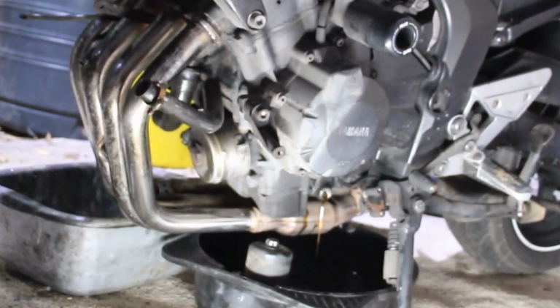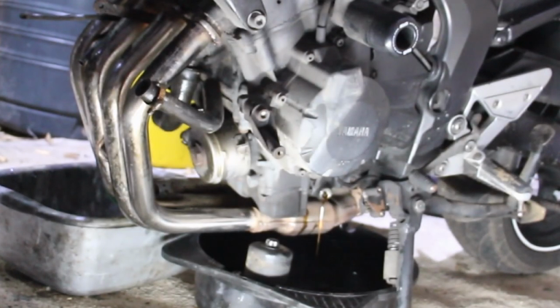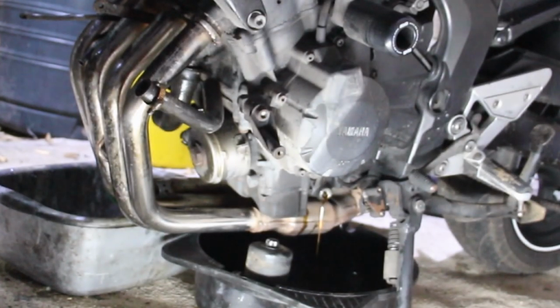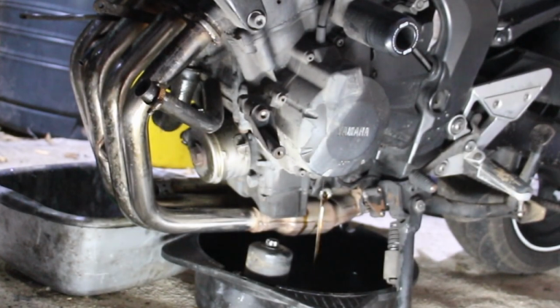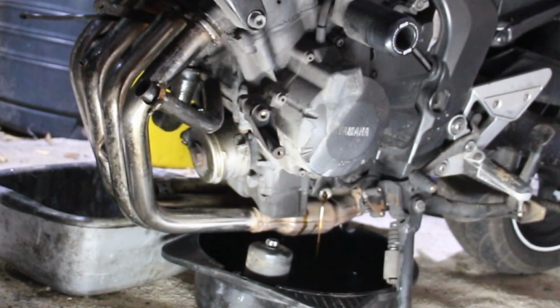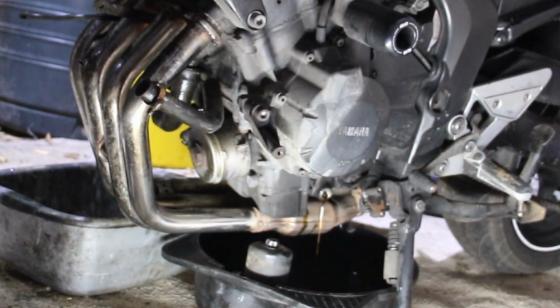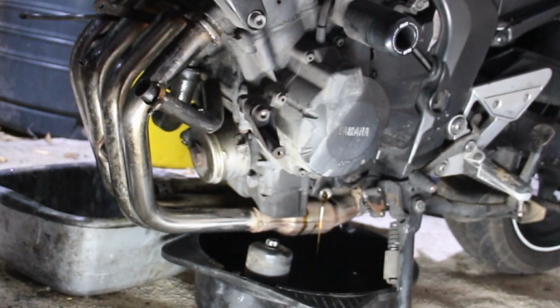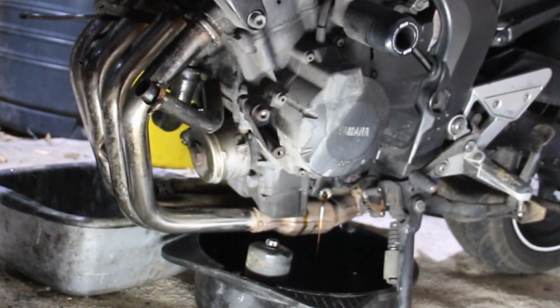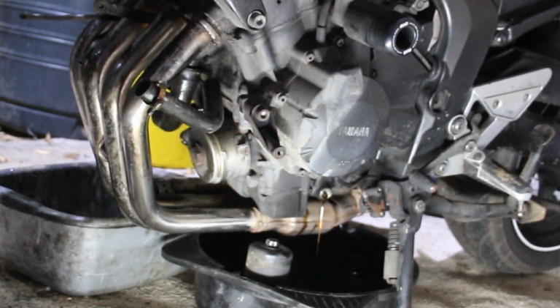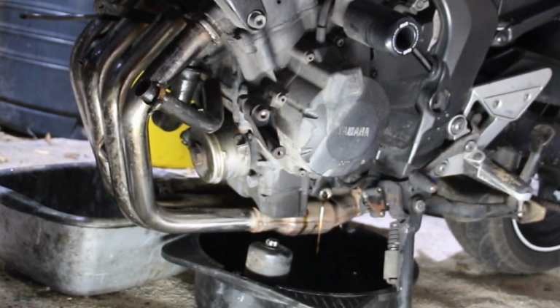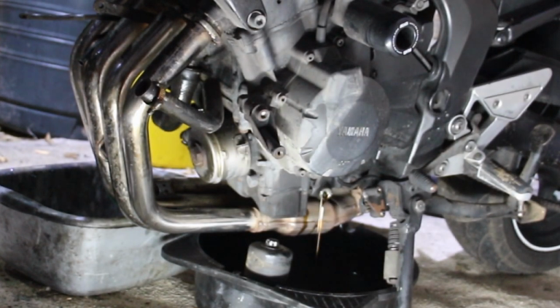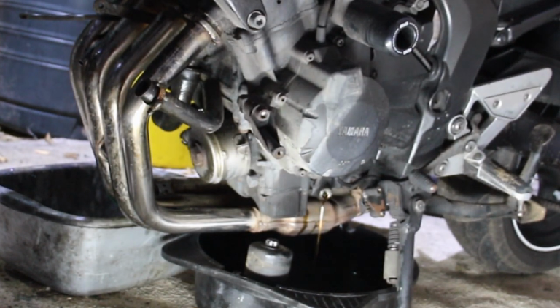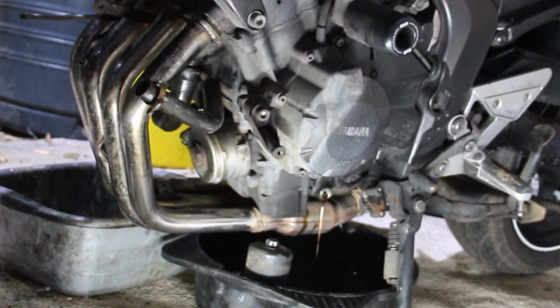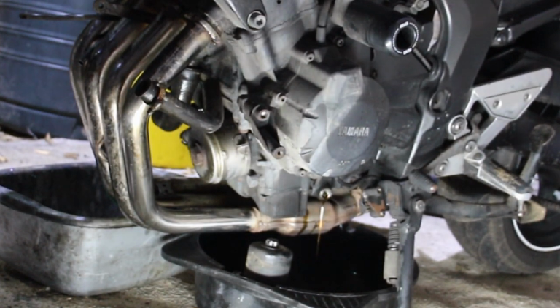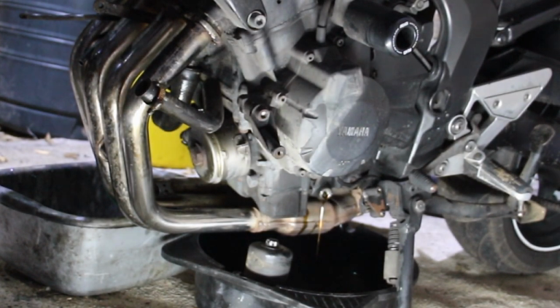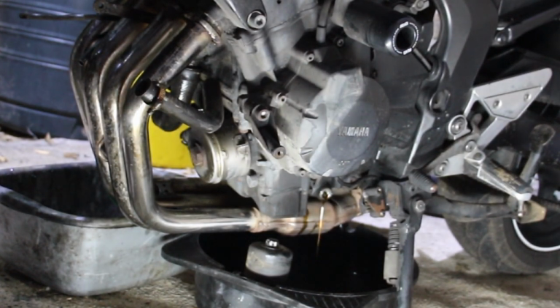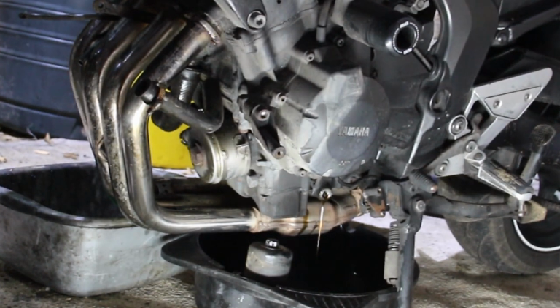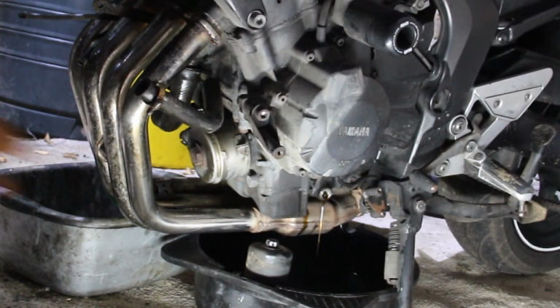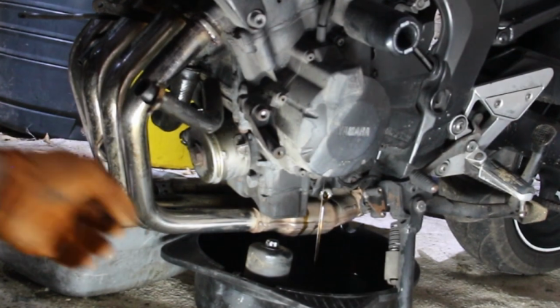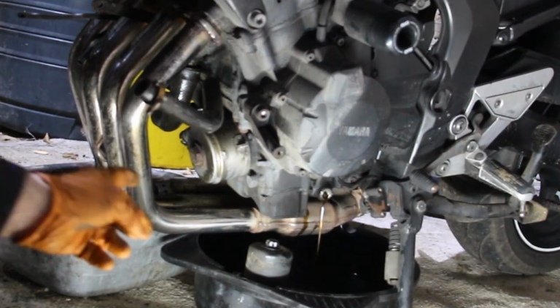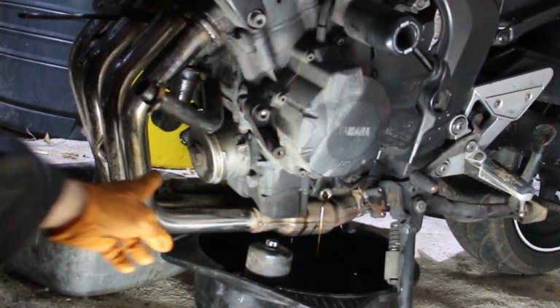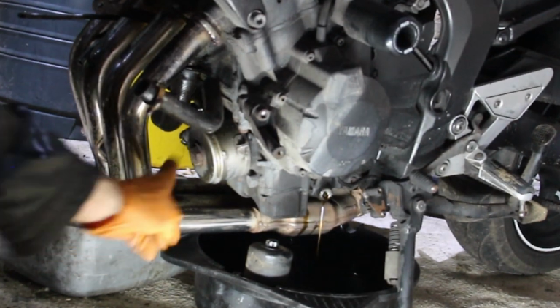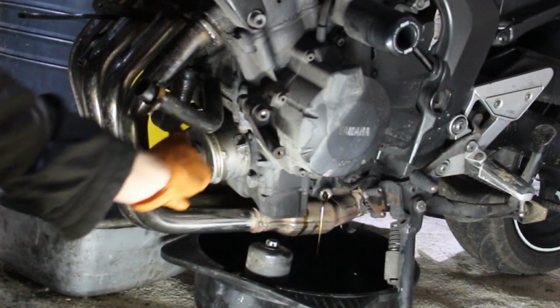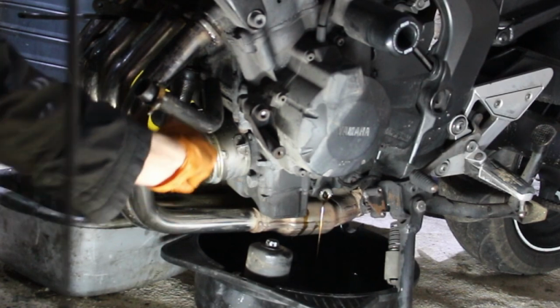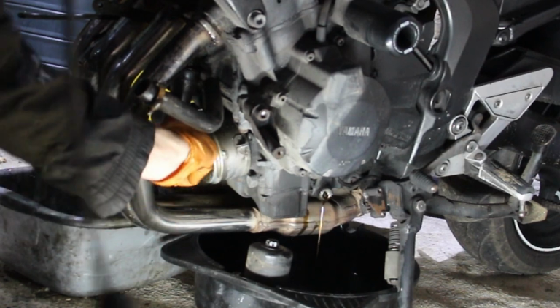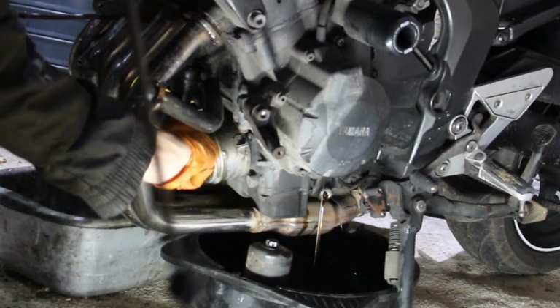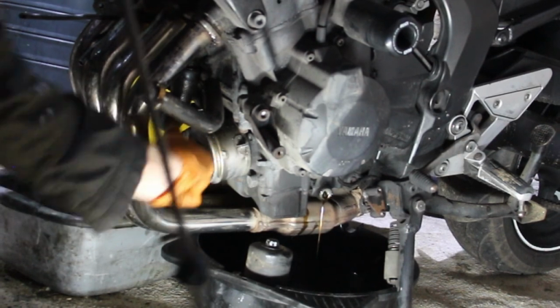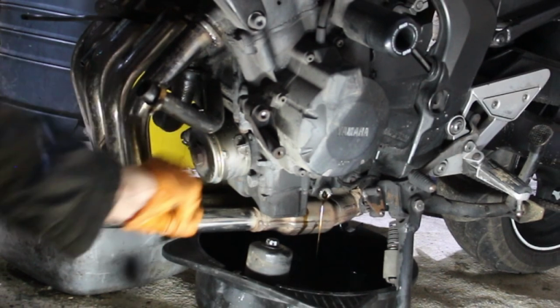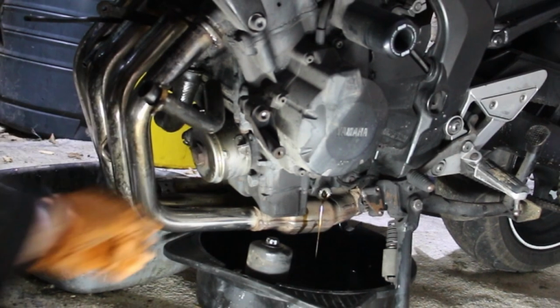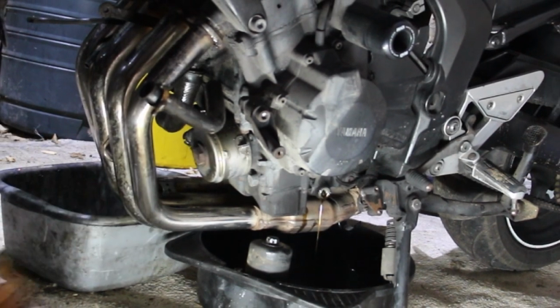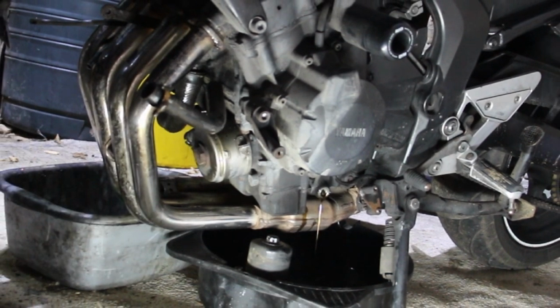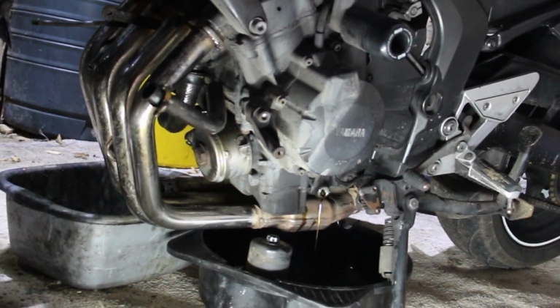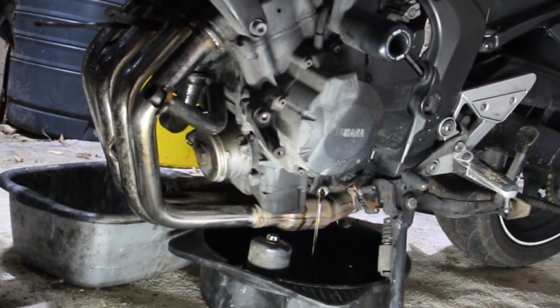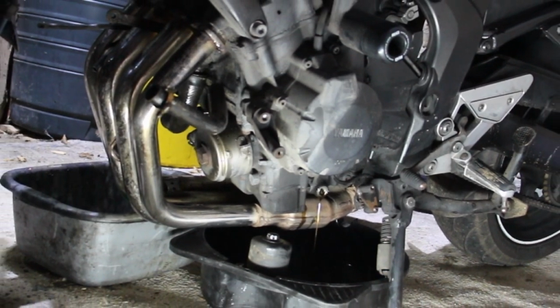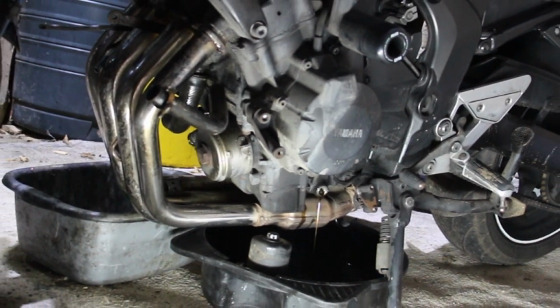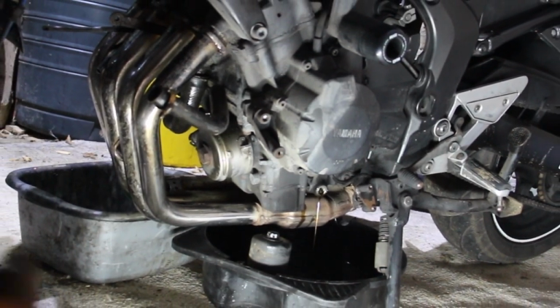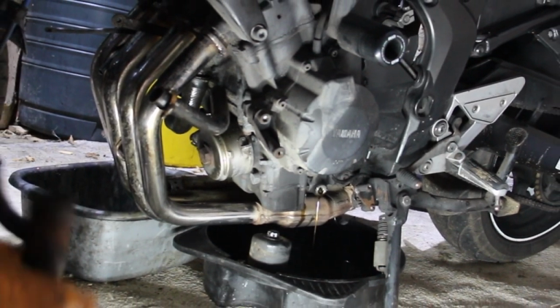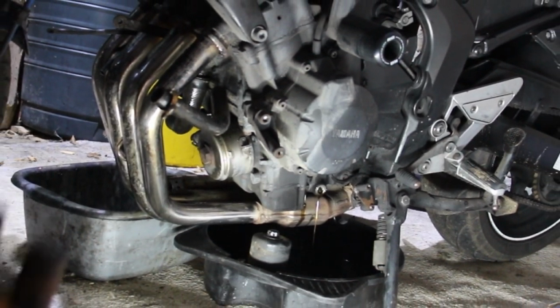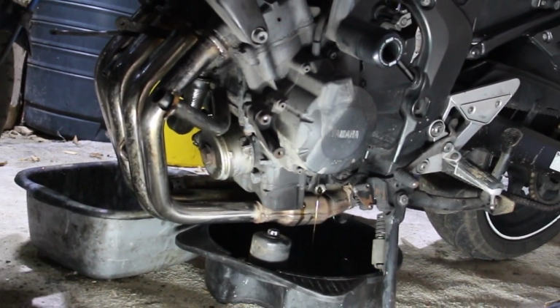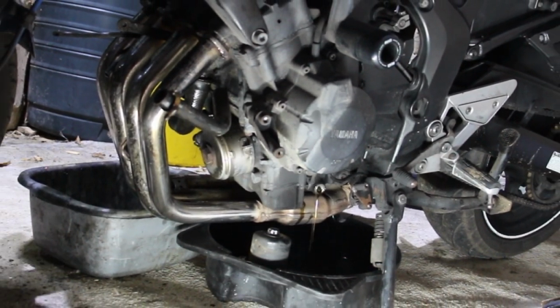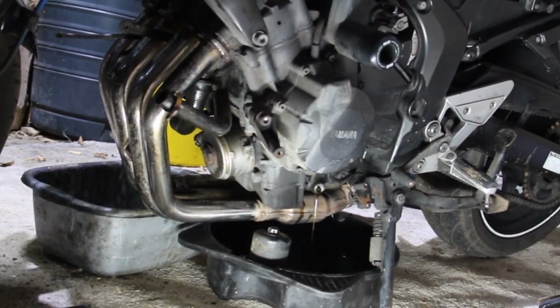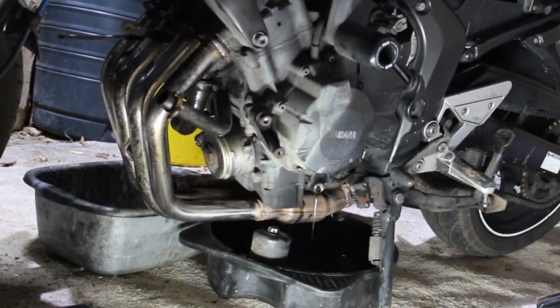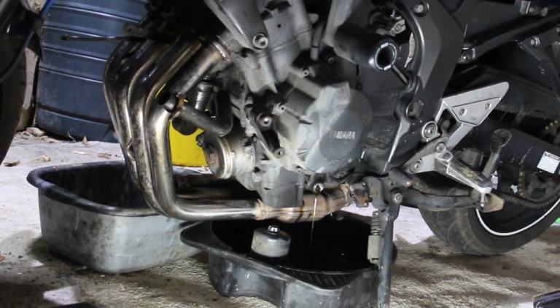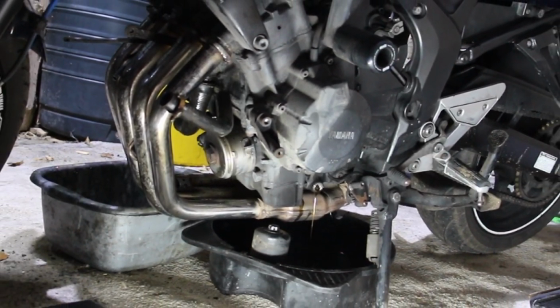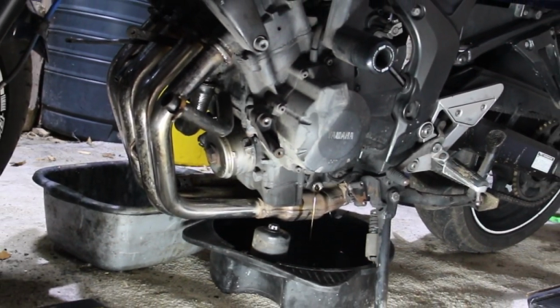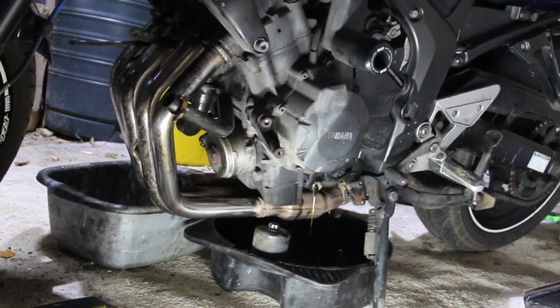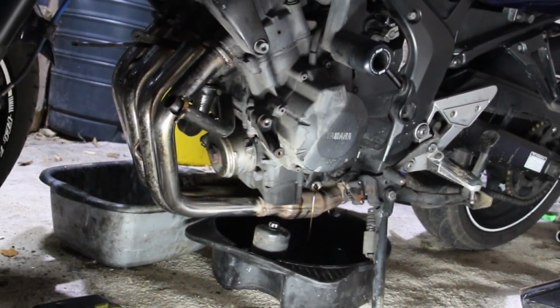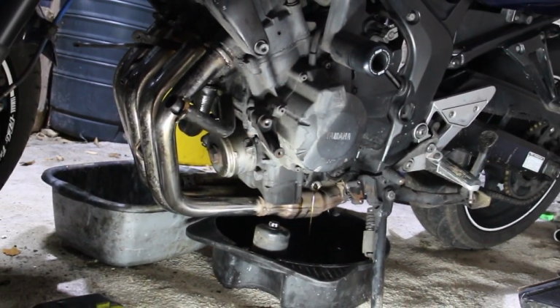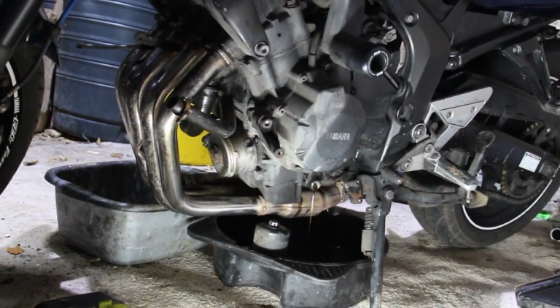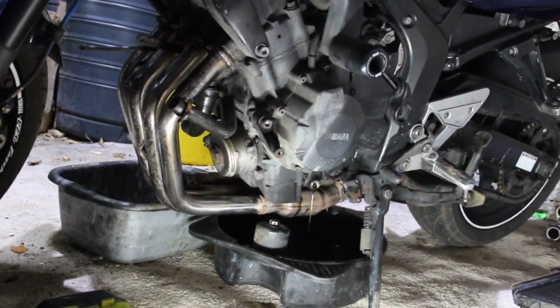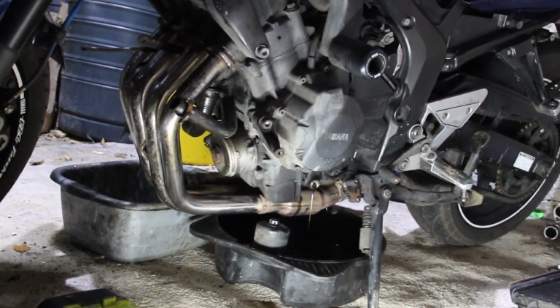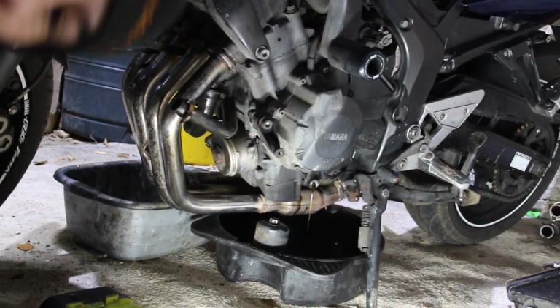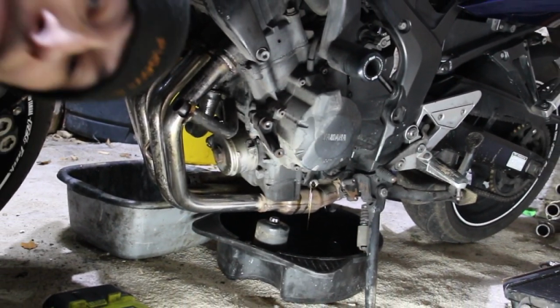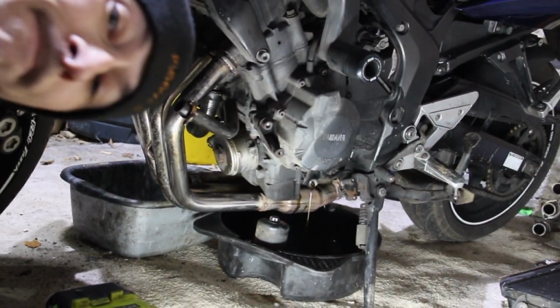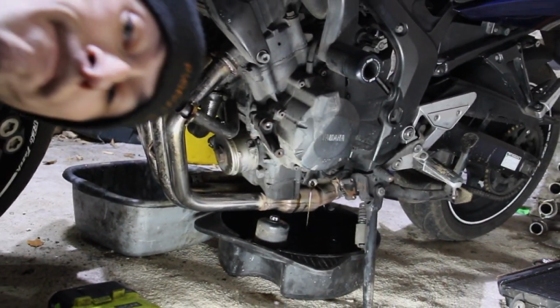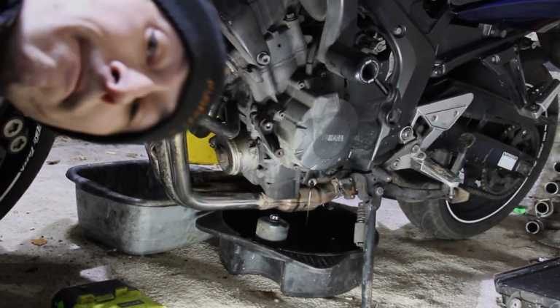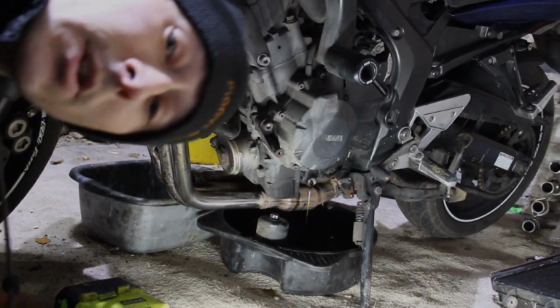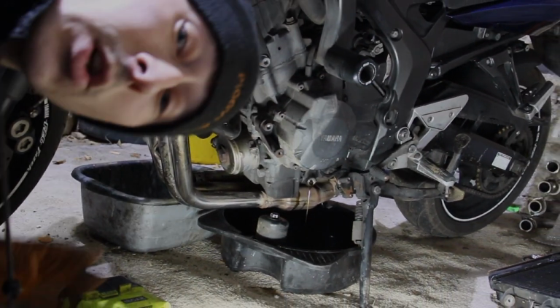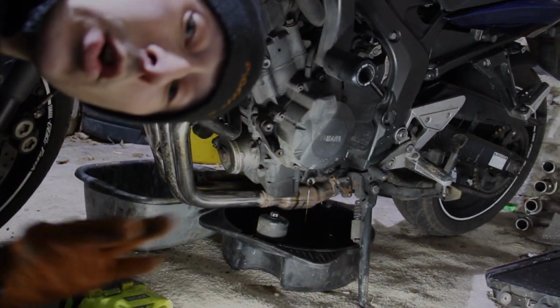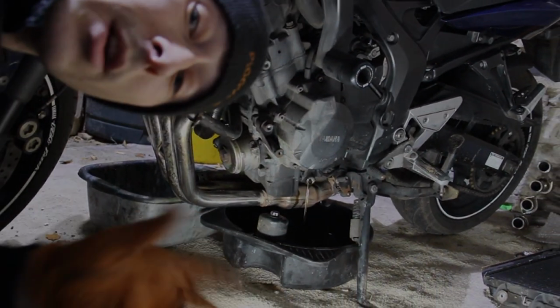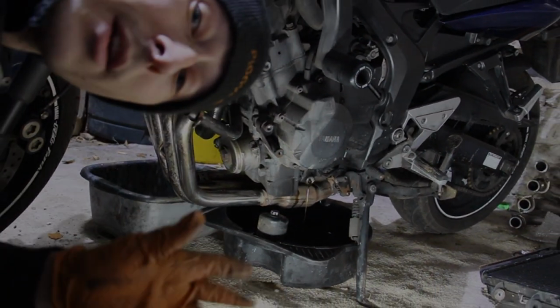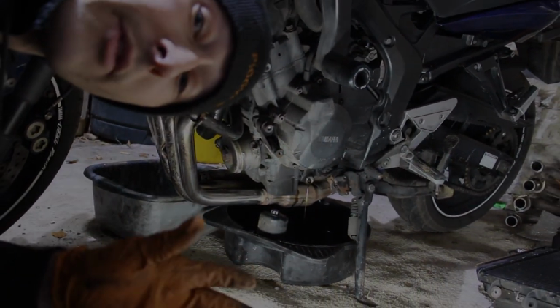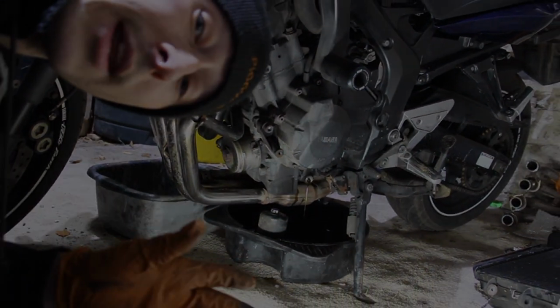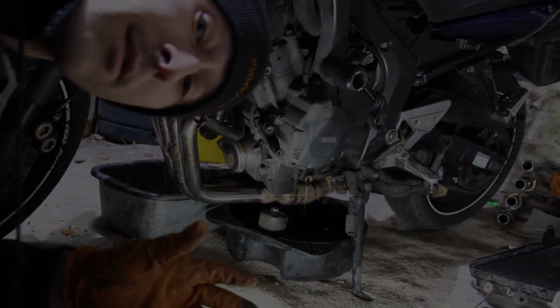Last pipe I'm going to get off is this main pipe here, and then I'm going to call that a night. Good night for now.